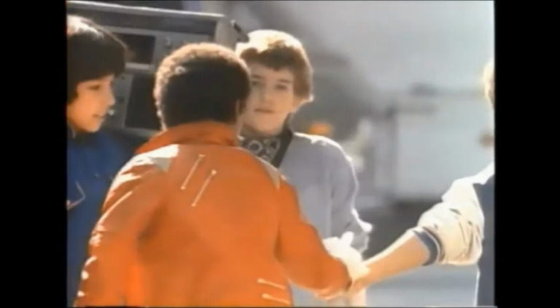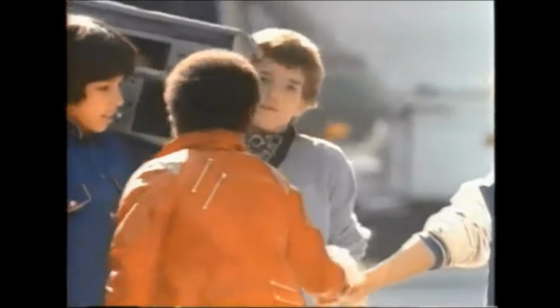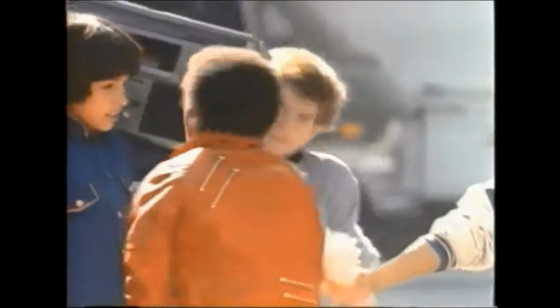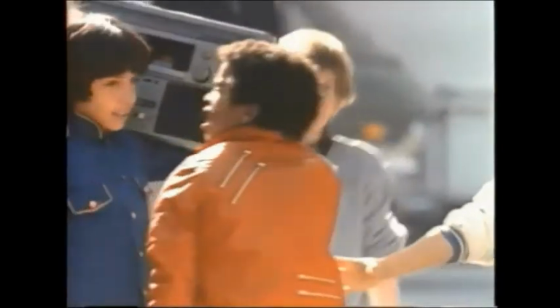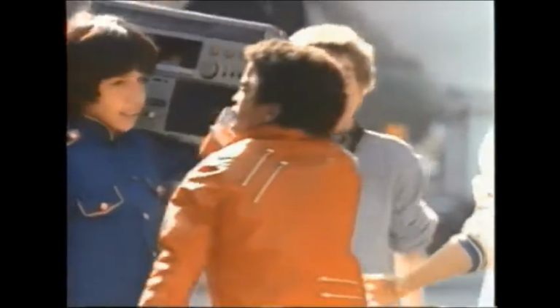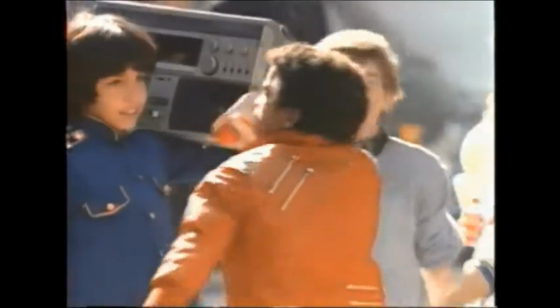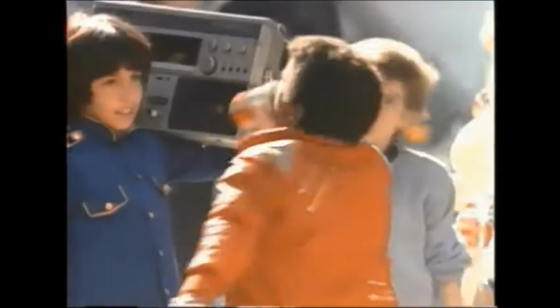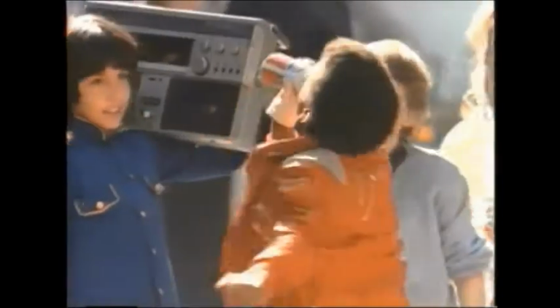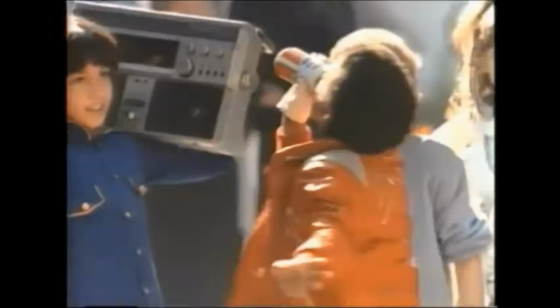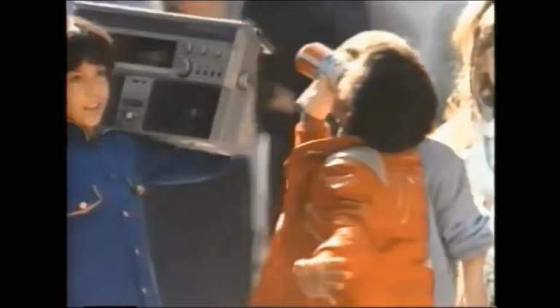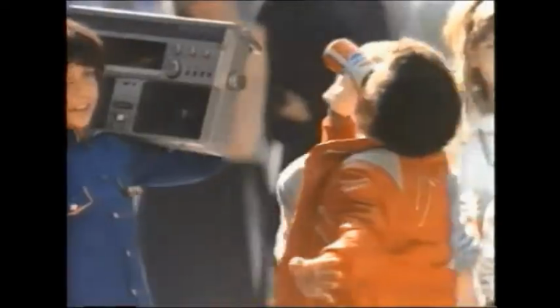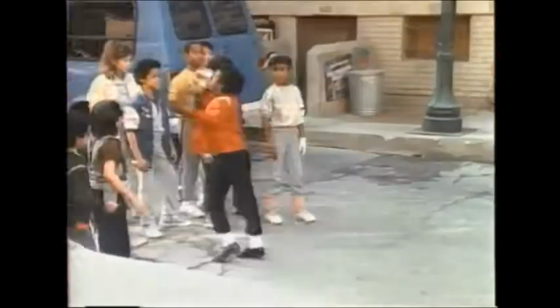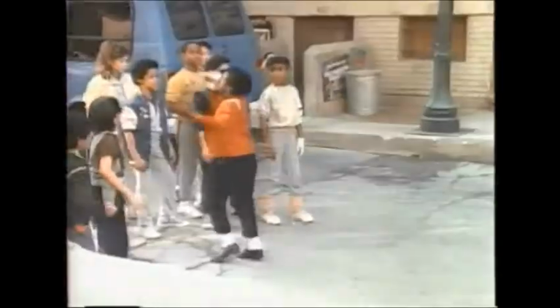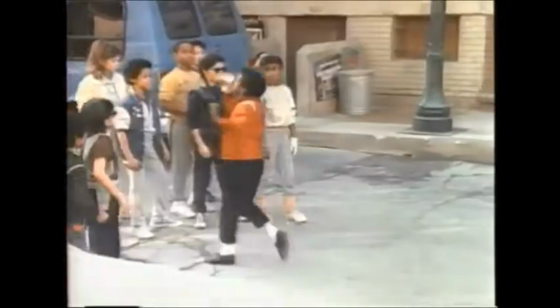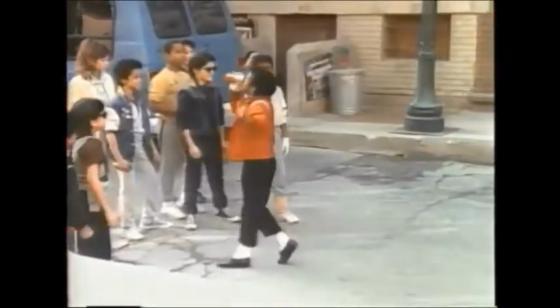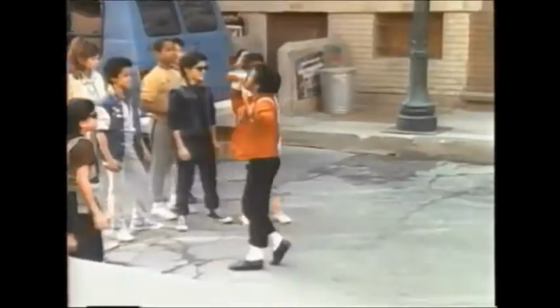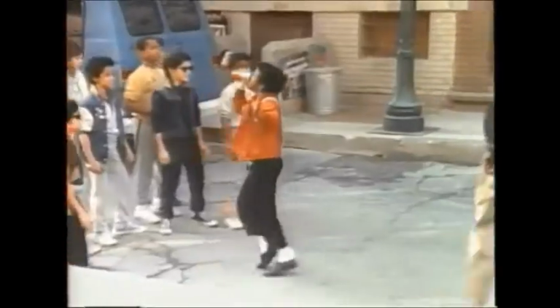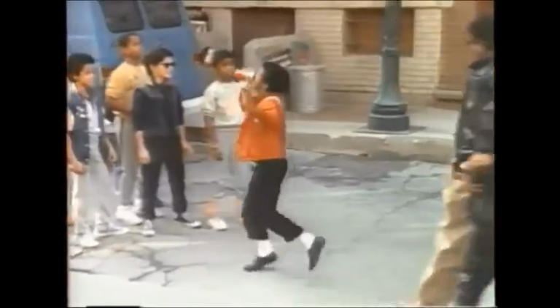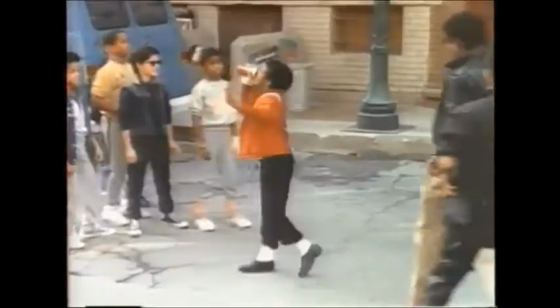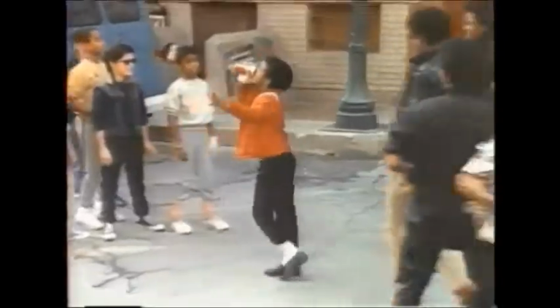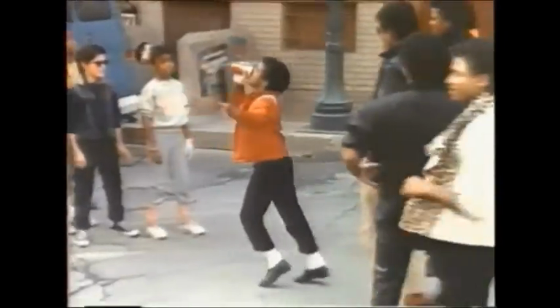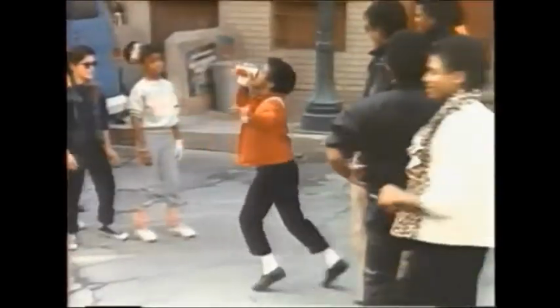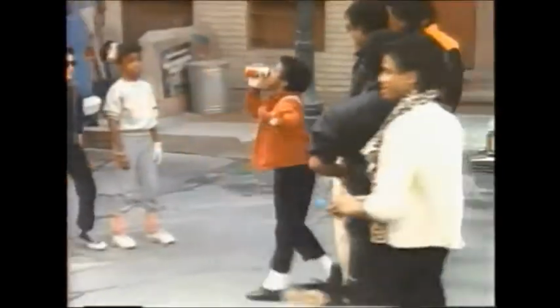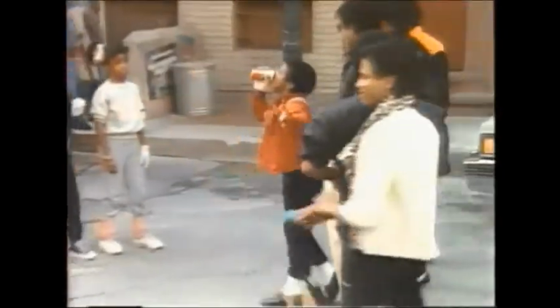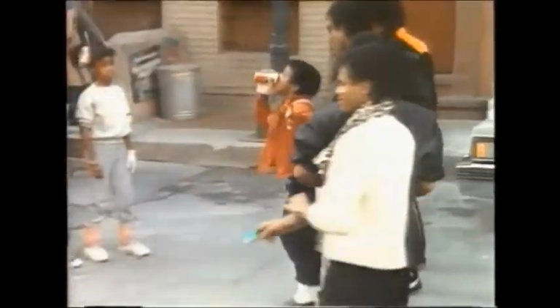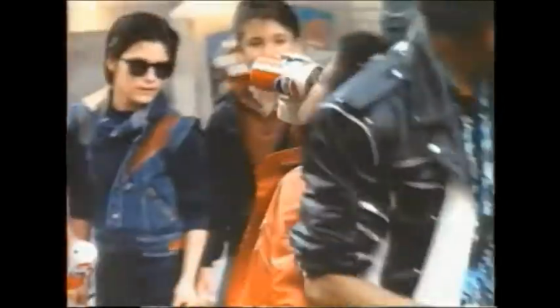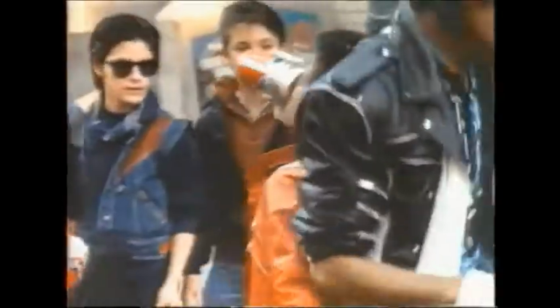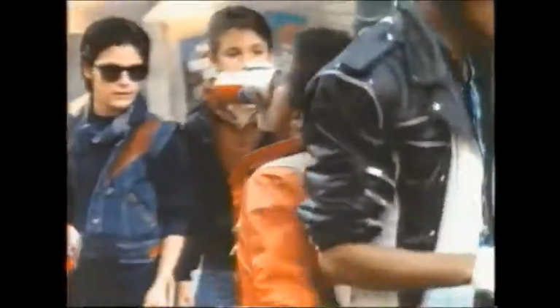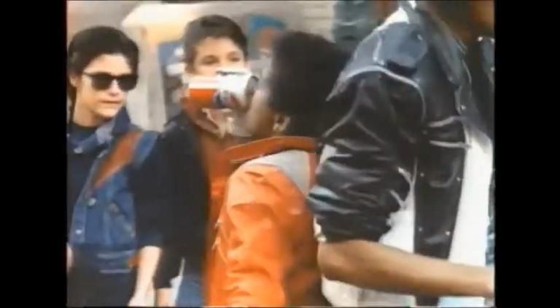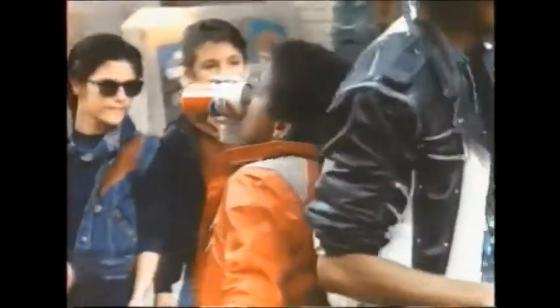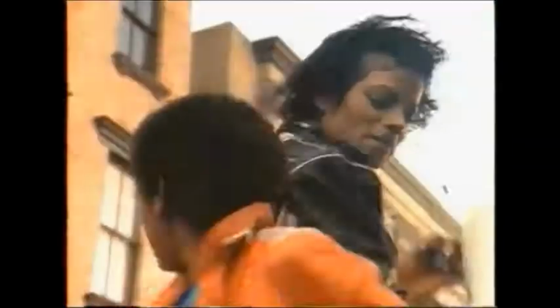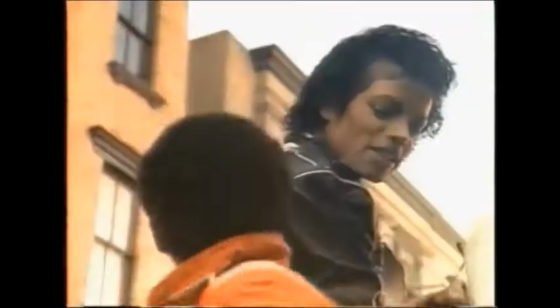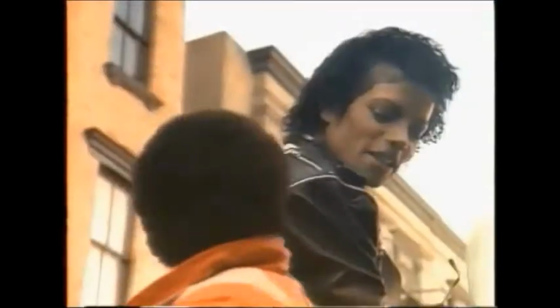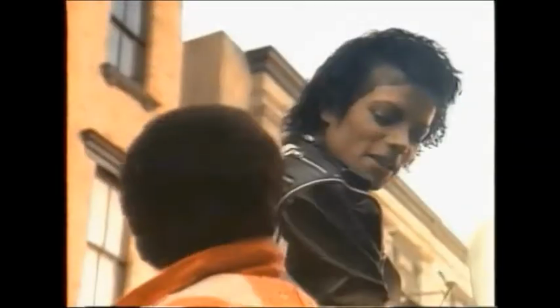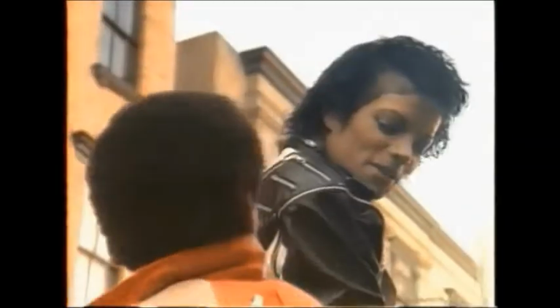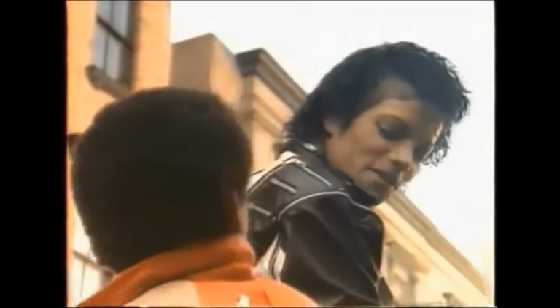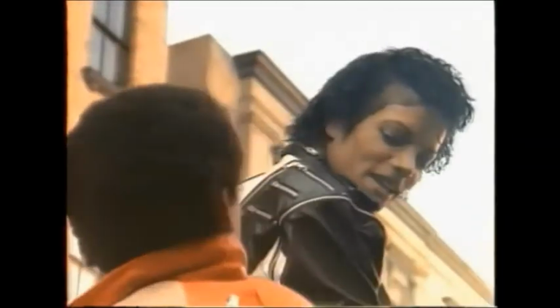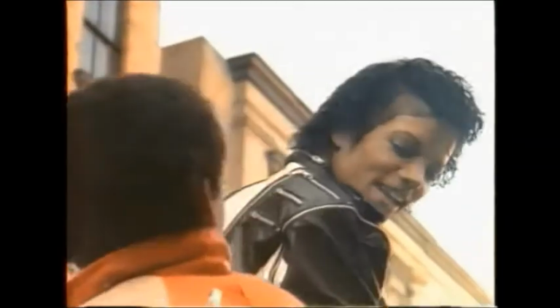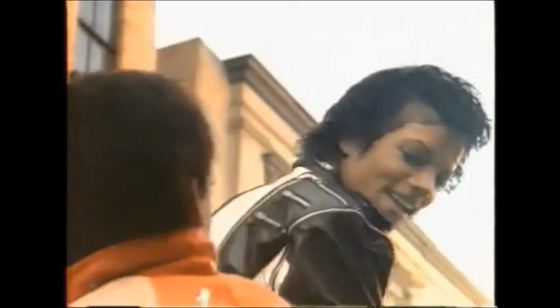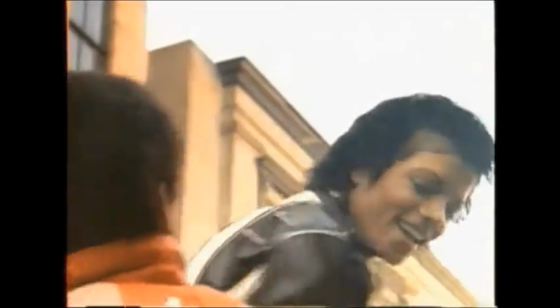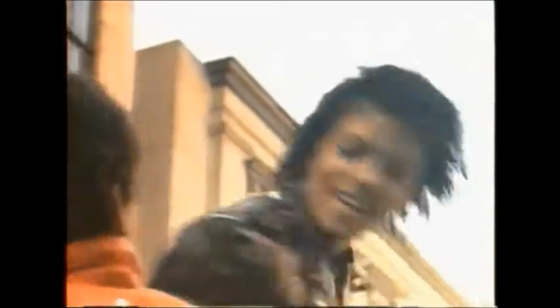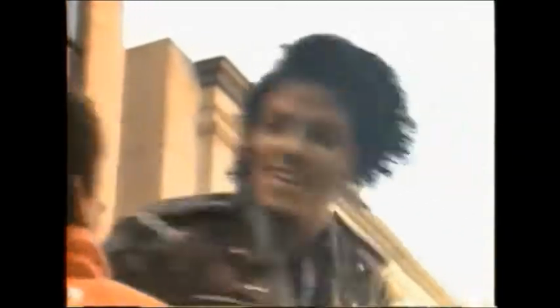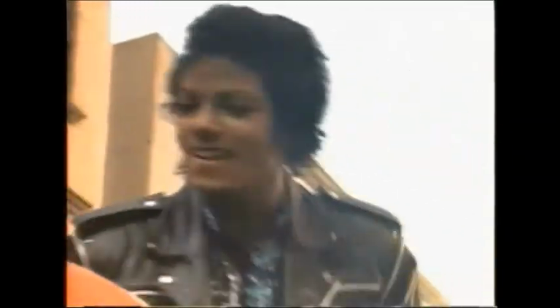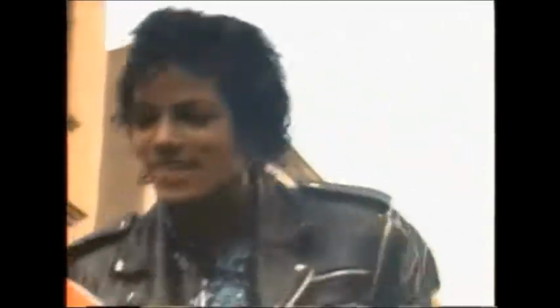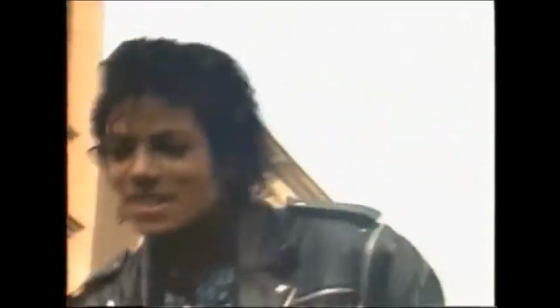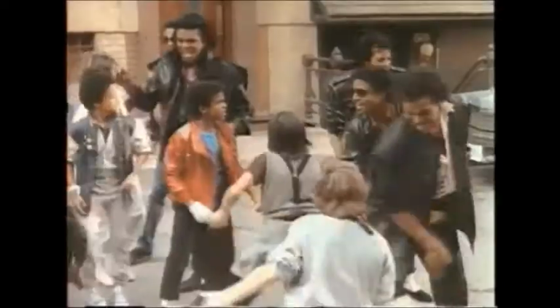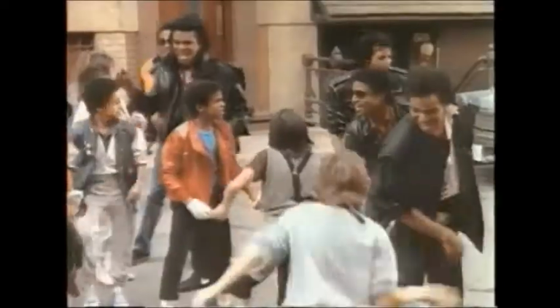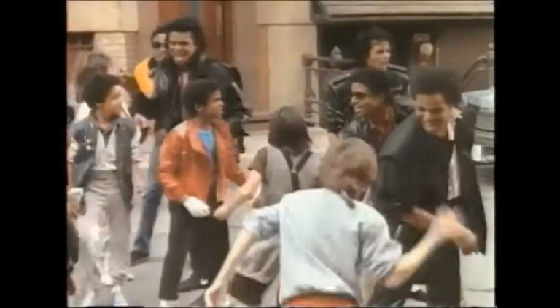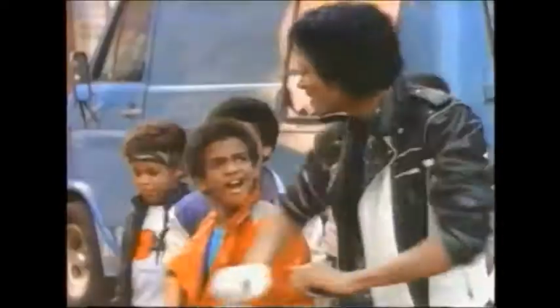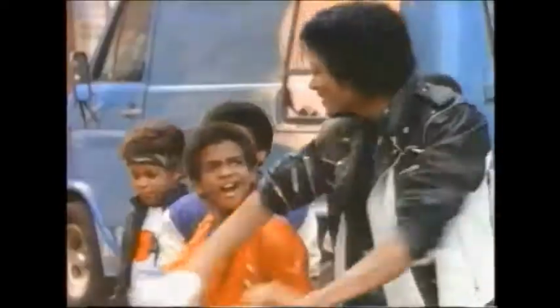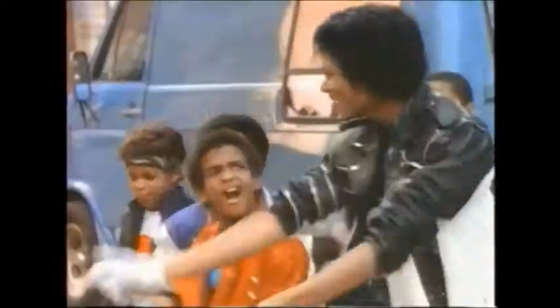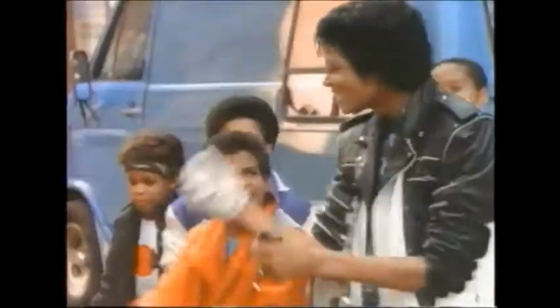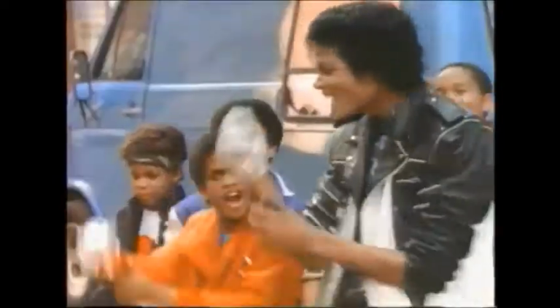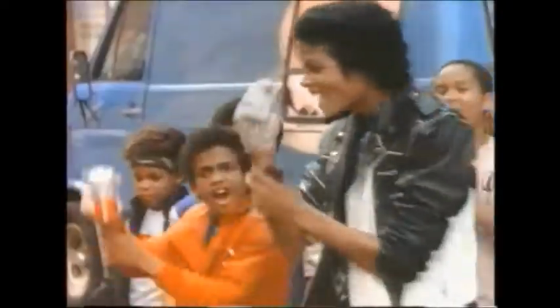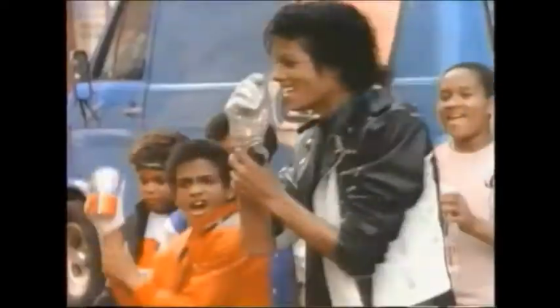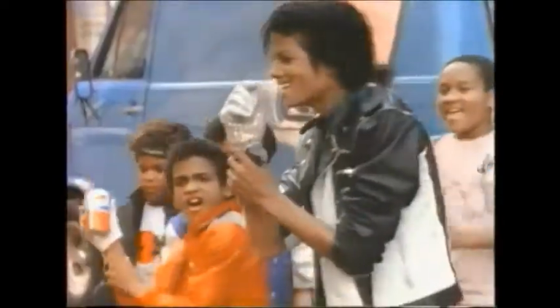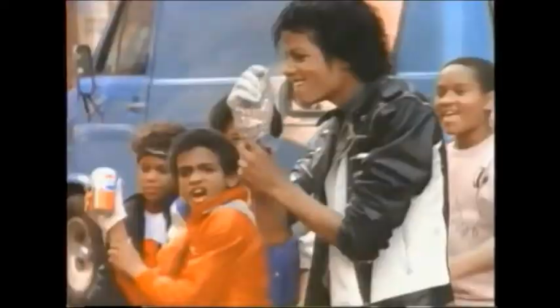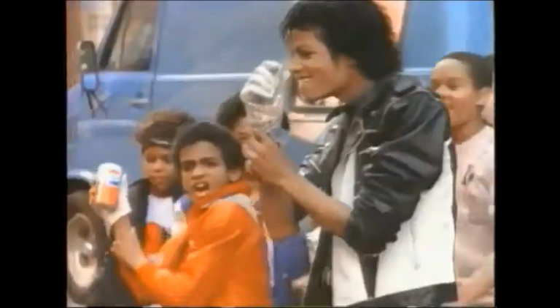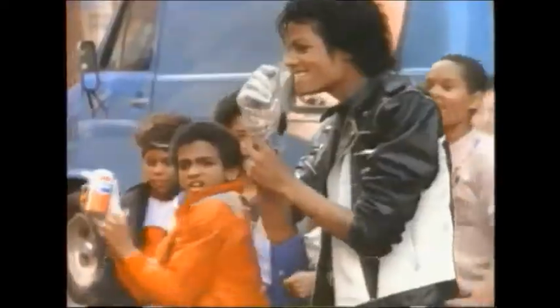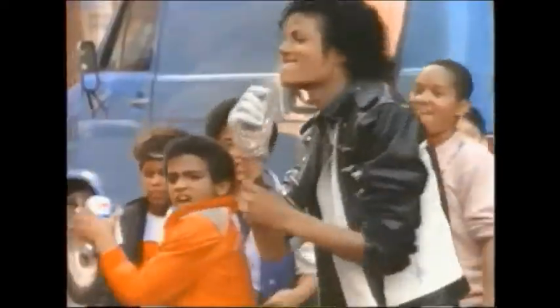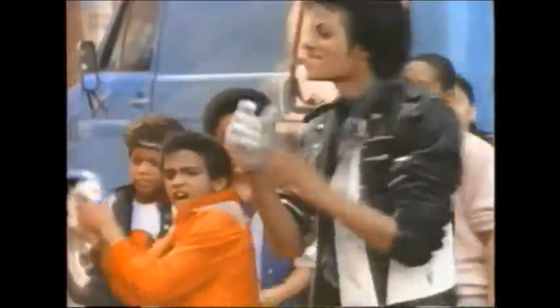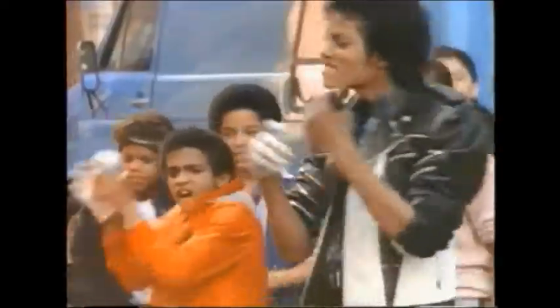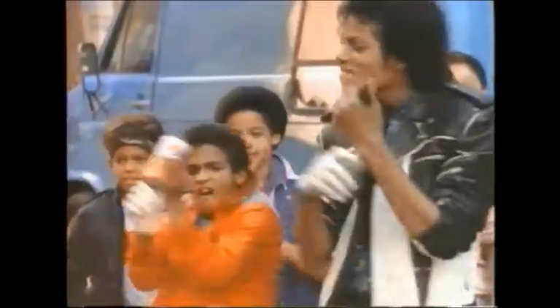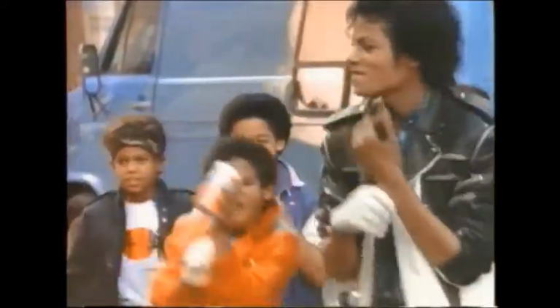Cans. They're everywhere. We drink out of them, we dance with them, we even meet Michael Jackson when we got them. Want to know how these little guys are made?